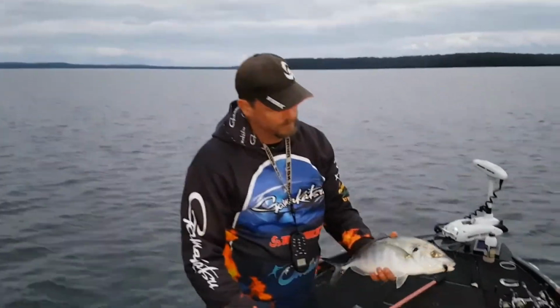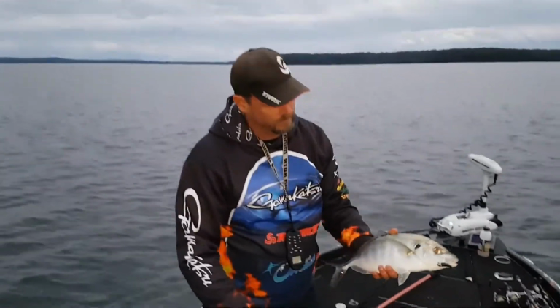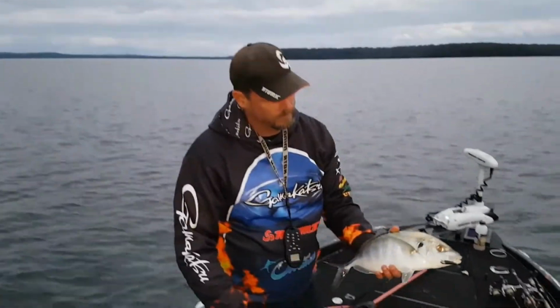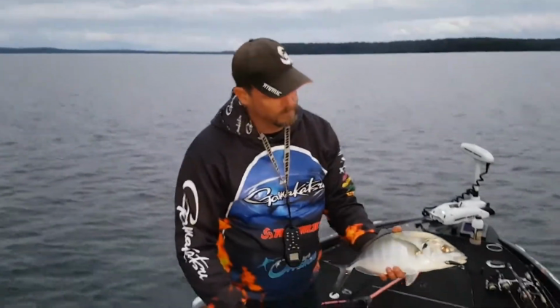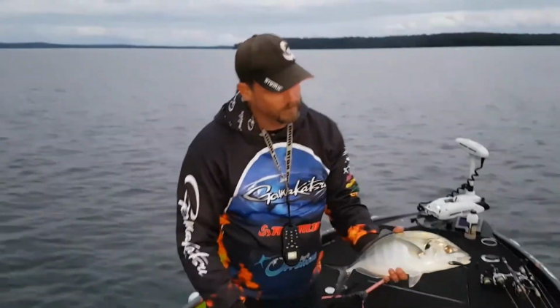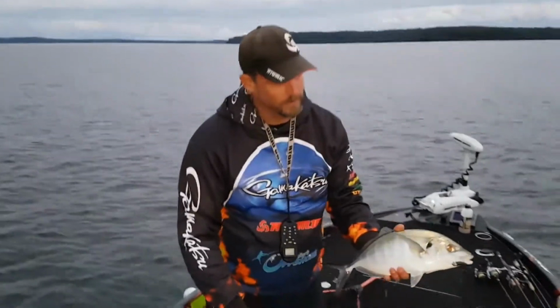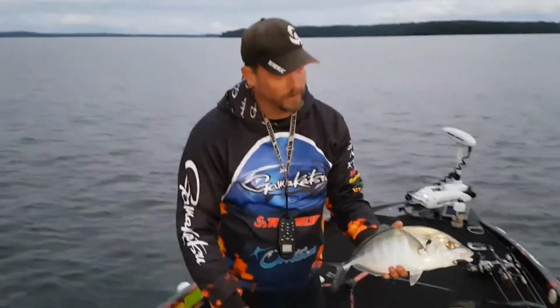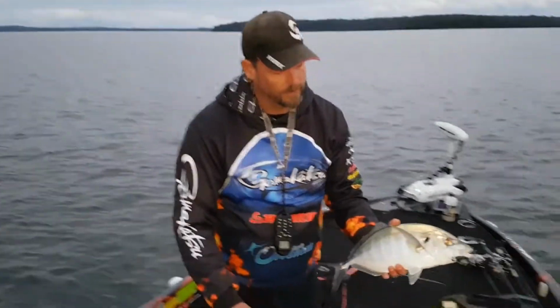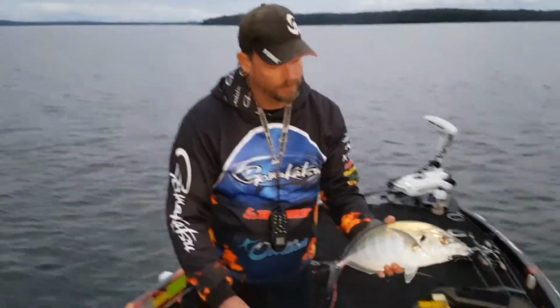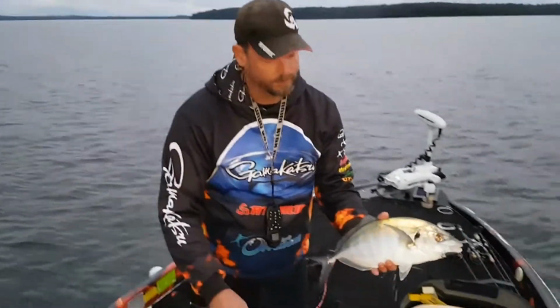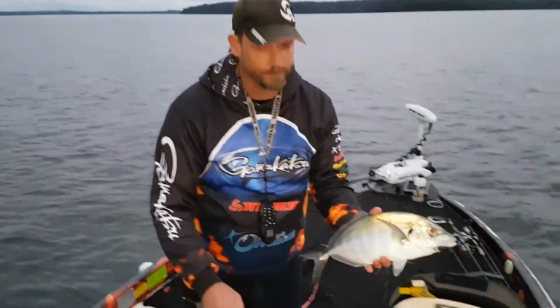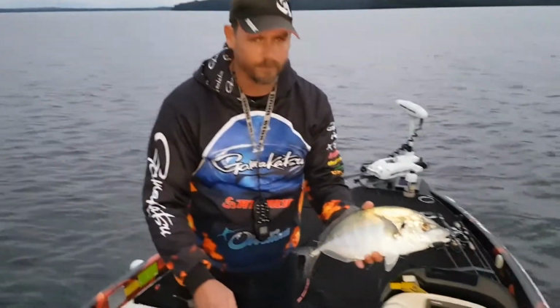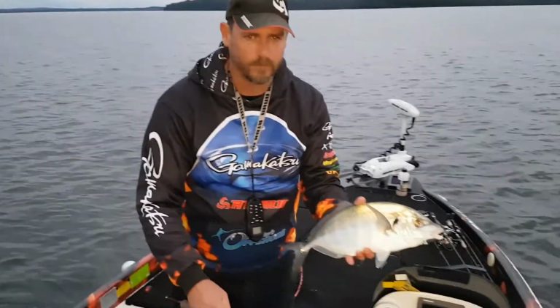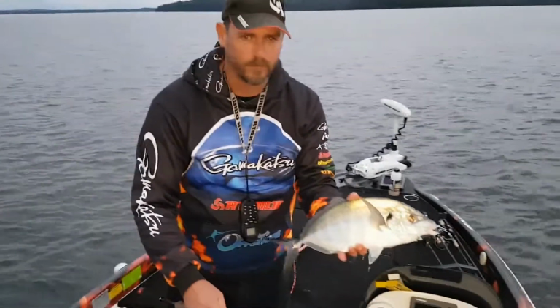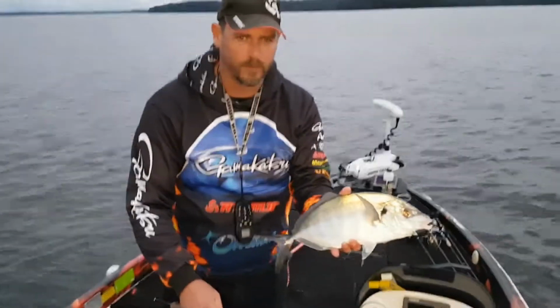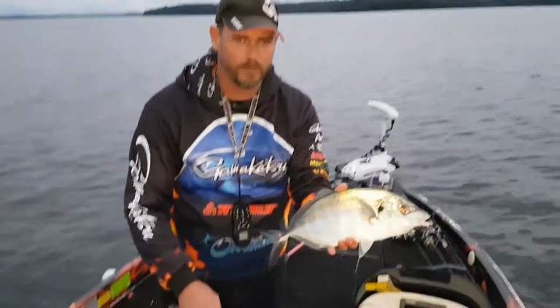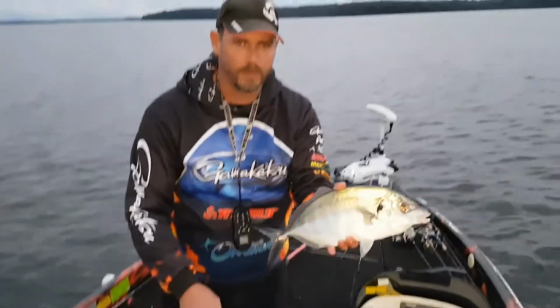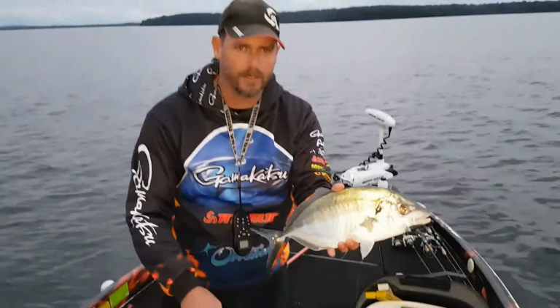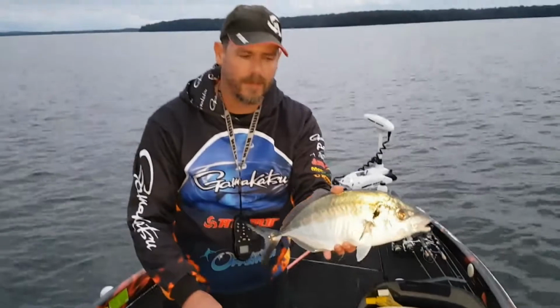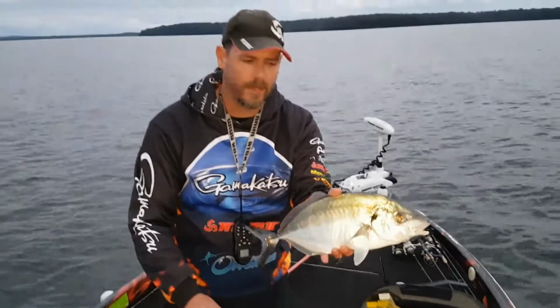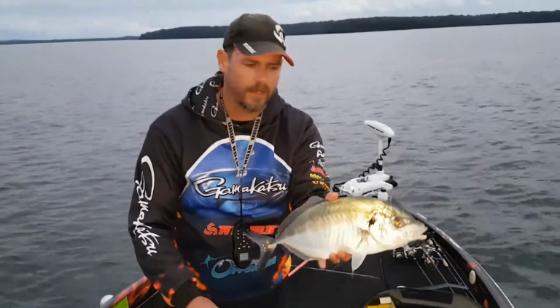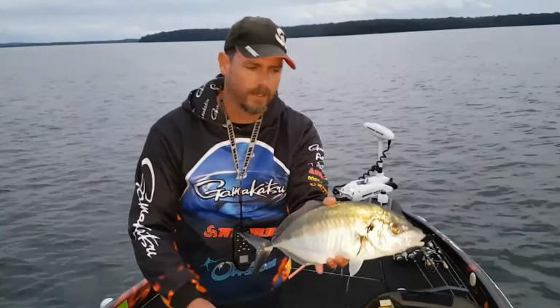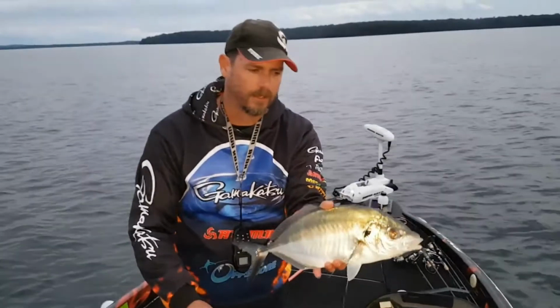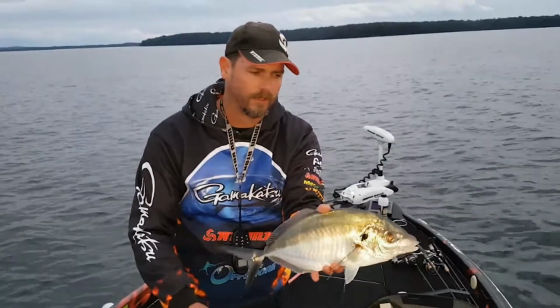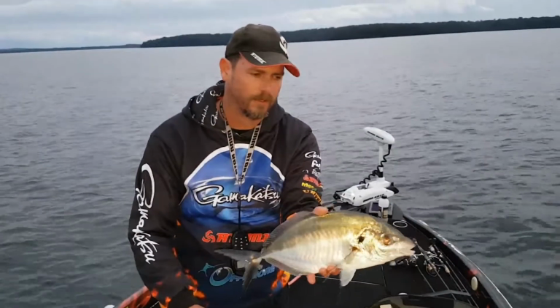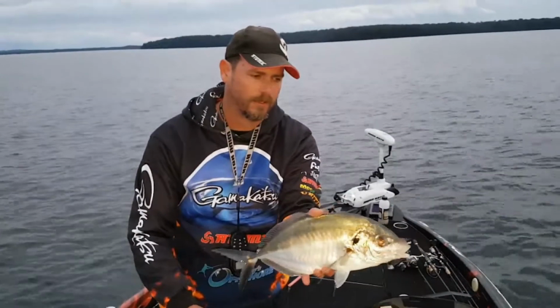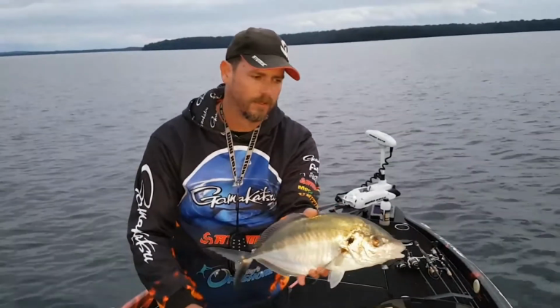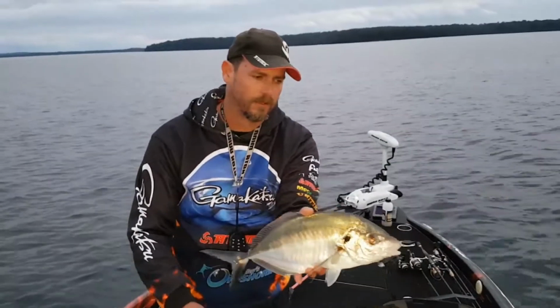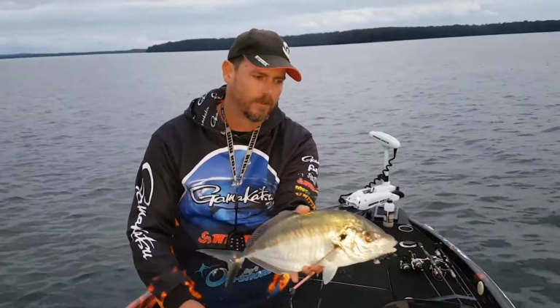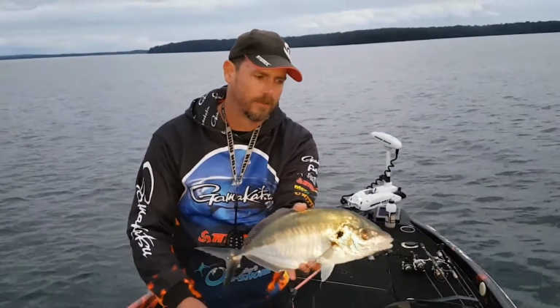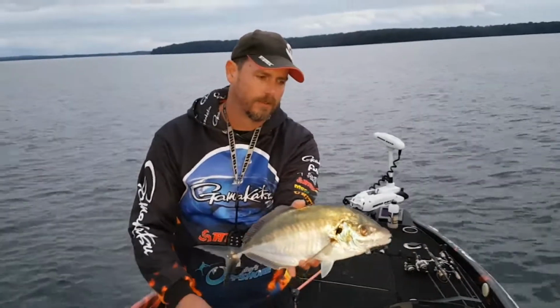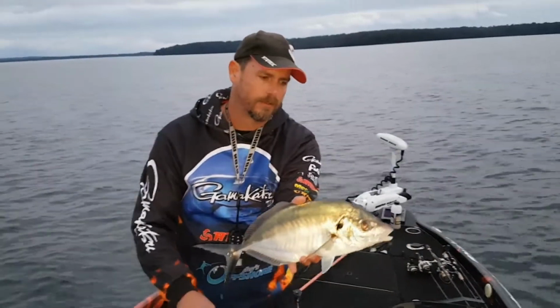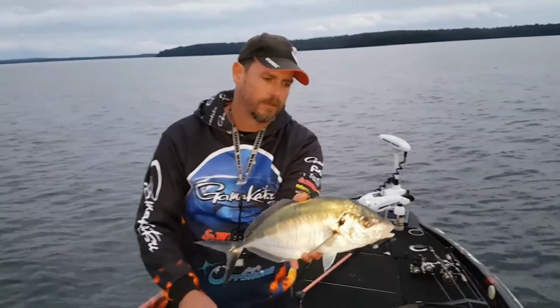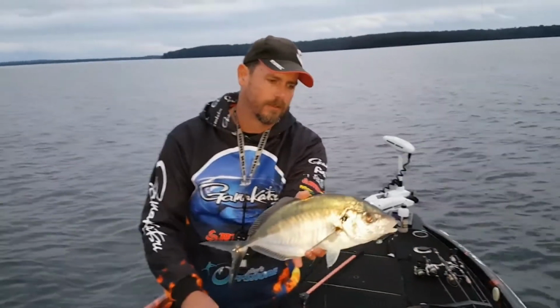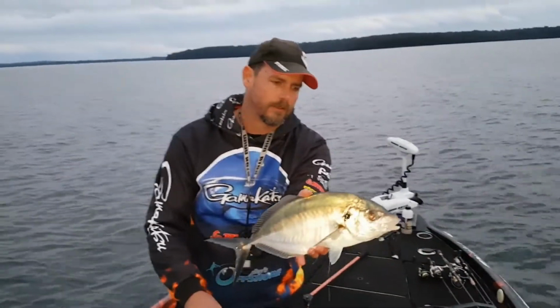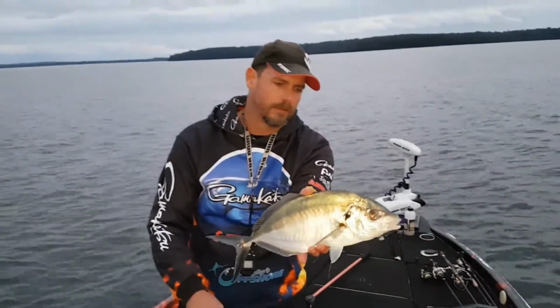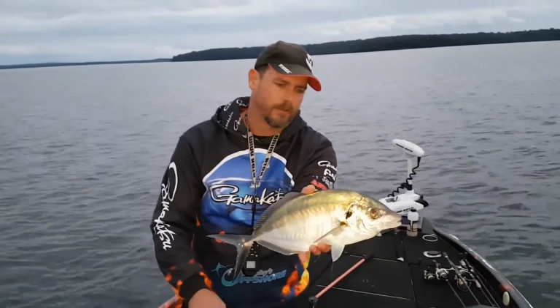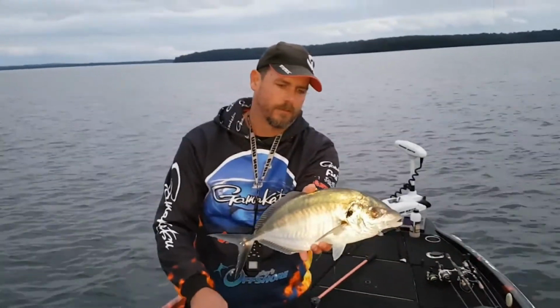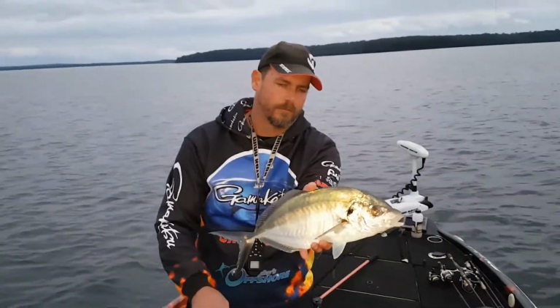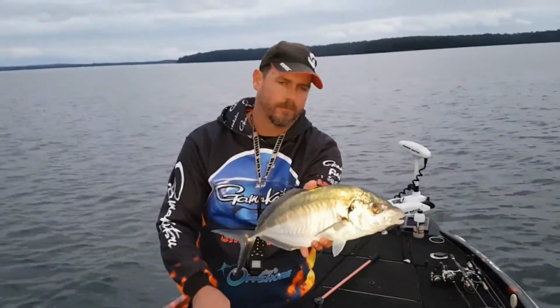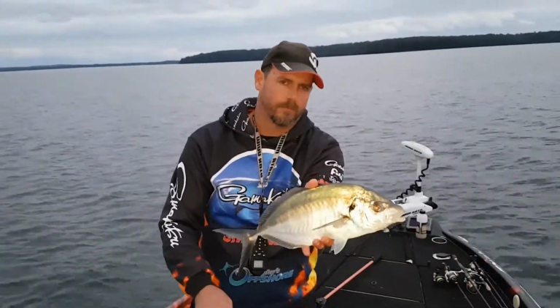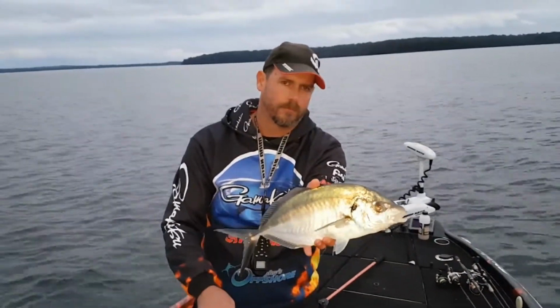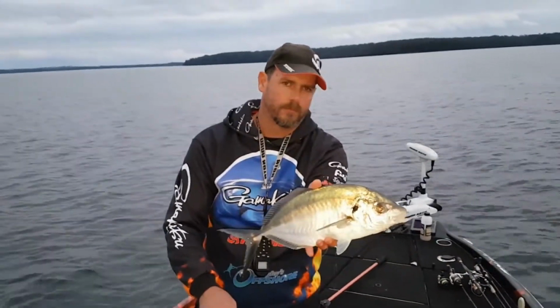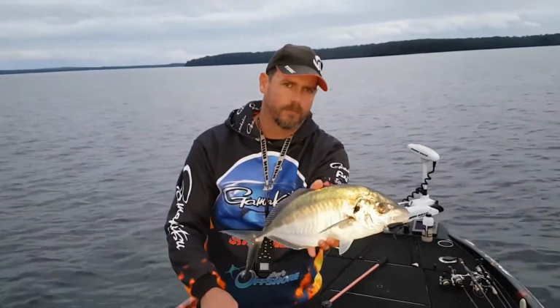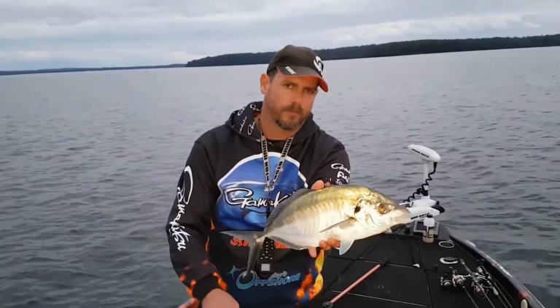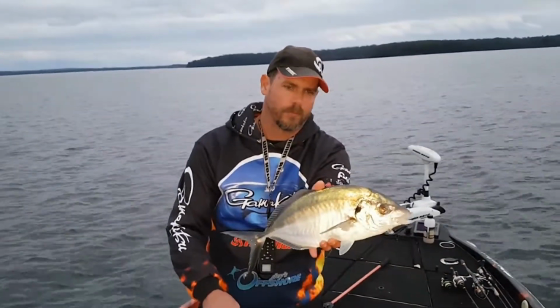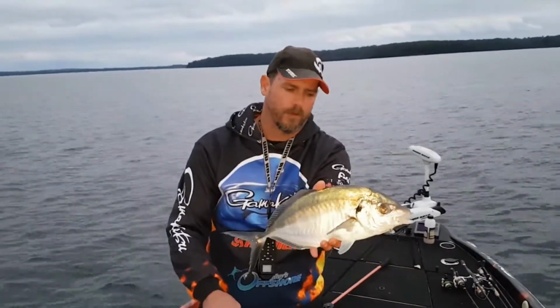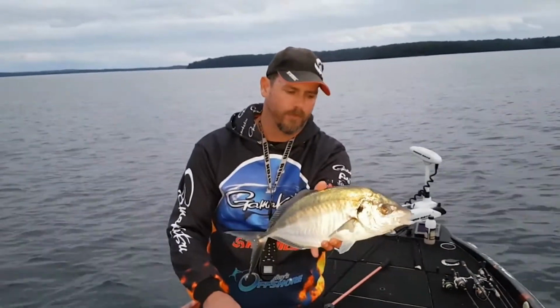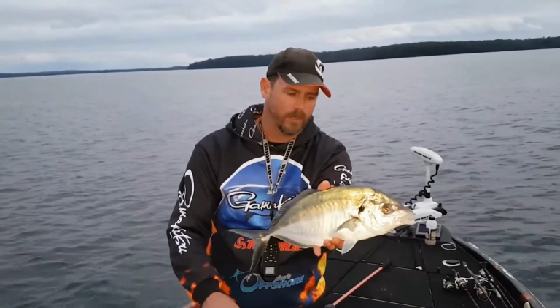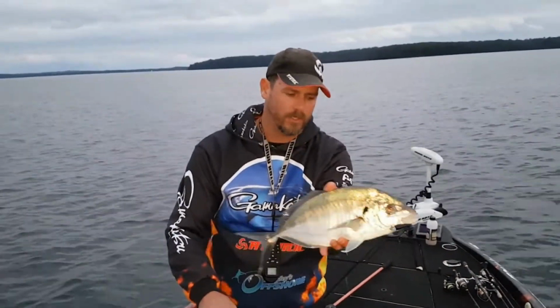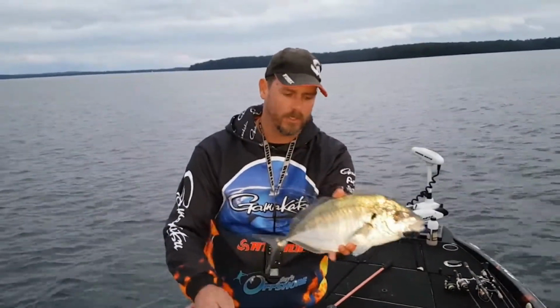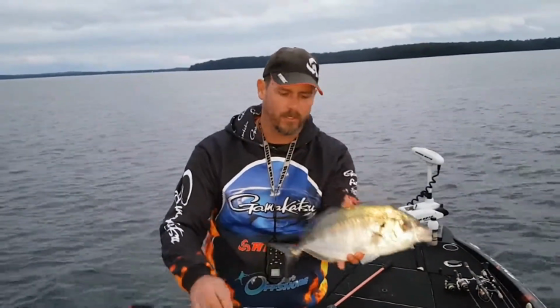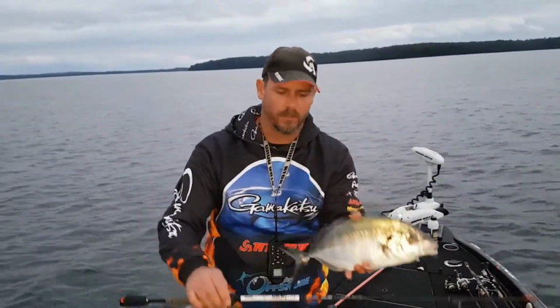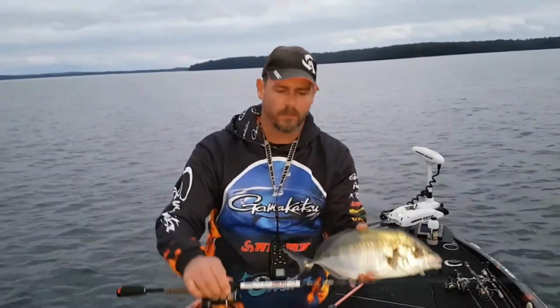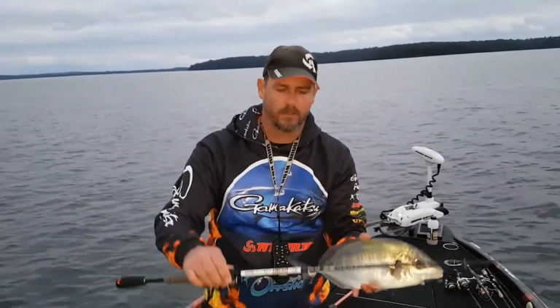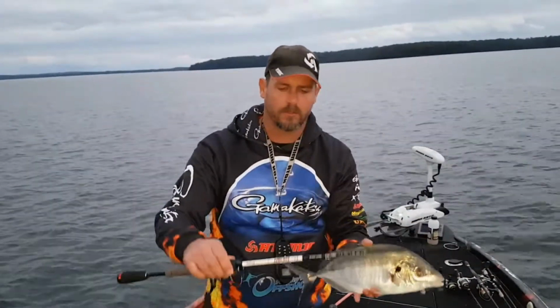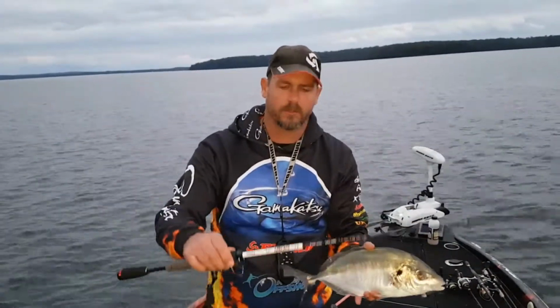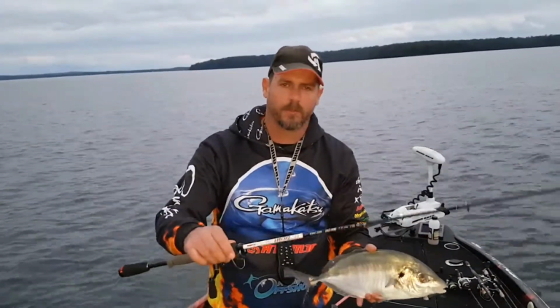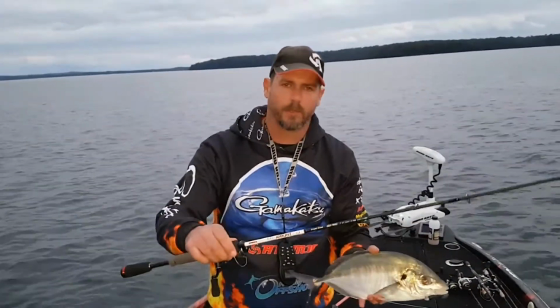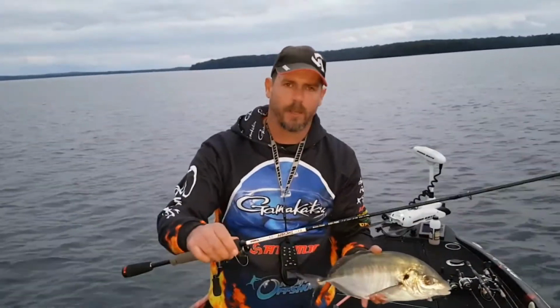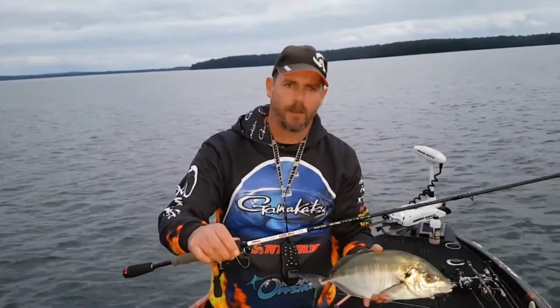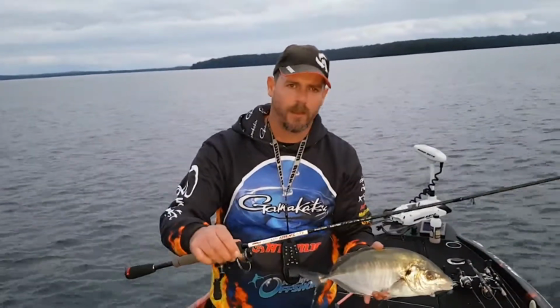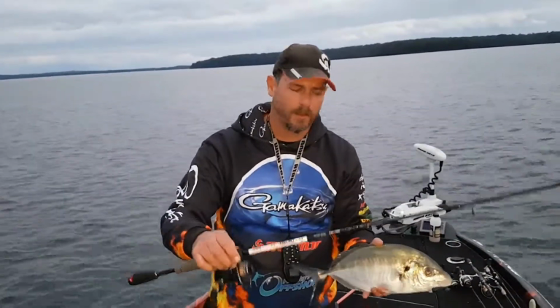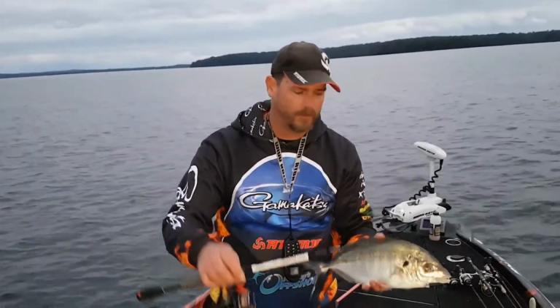There you go, it's just about dark. Great fish on the Atomic Arrows.